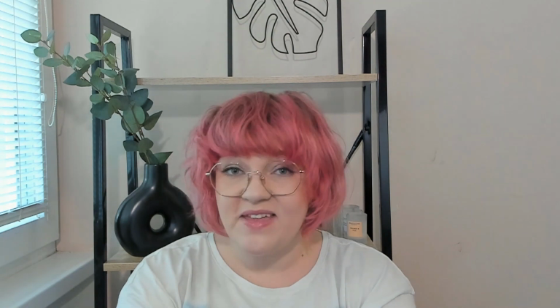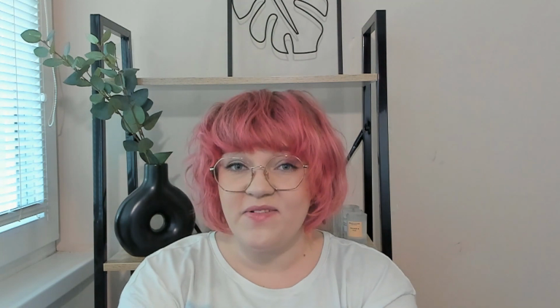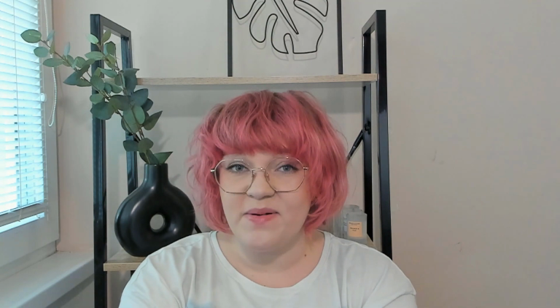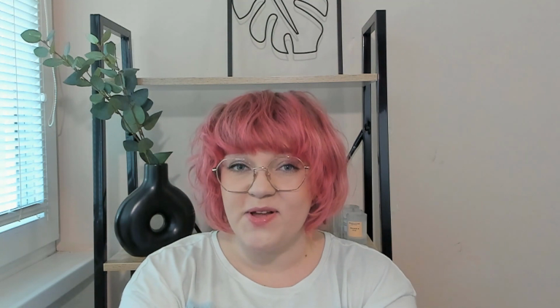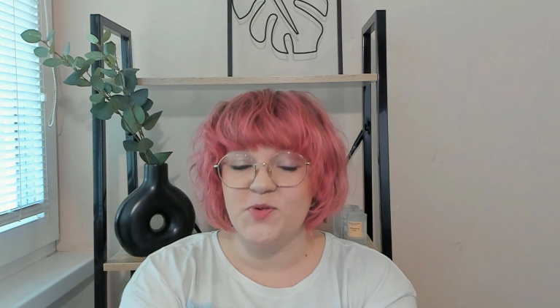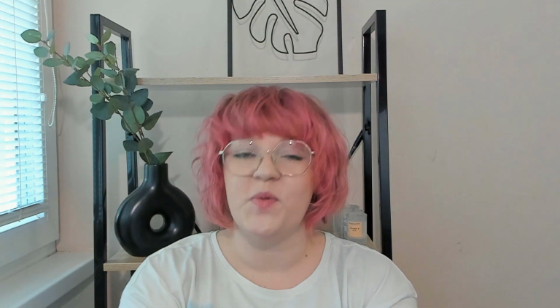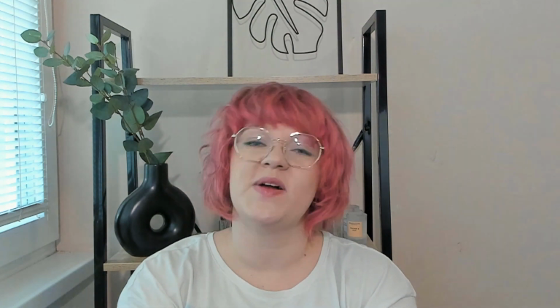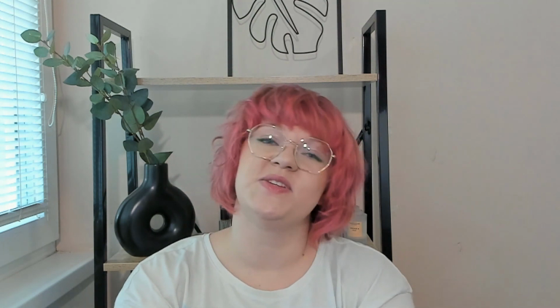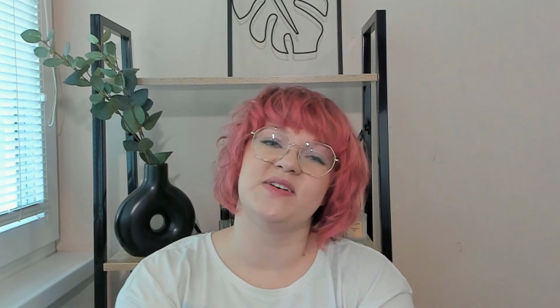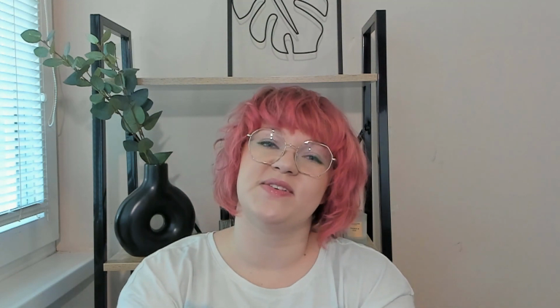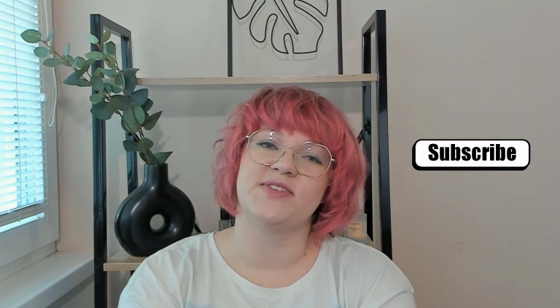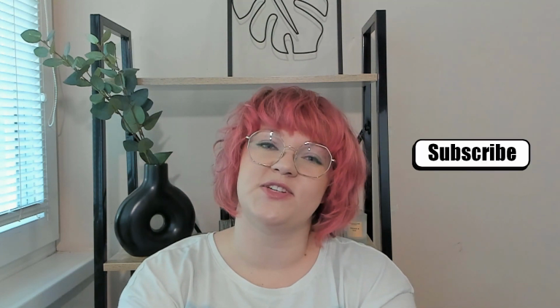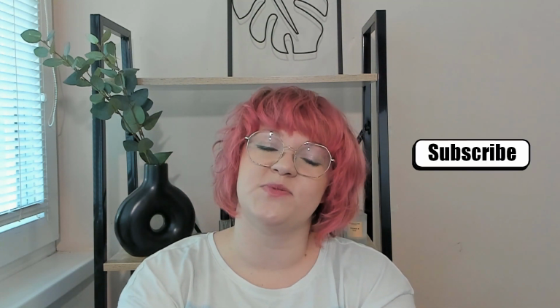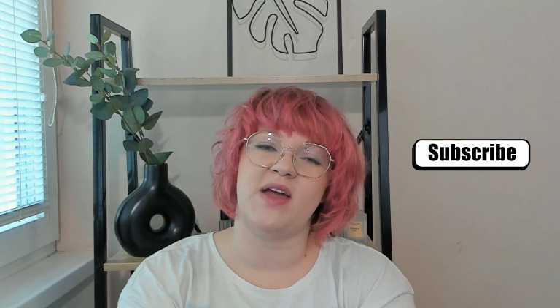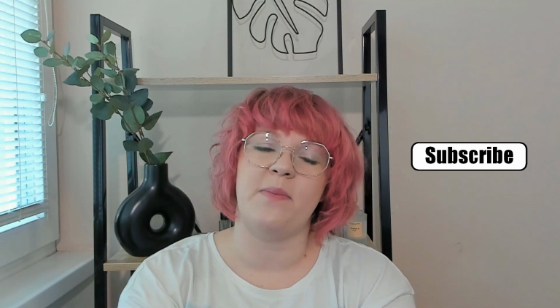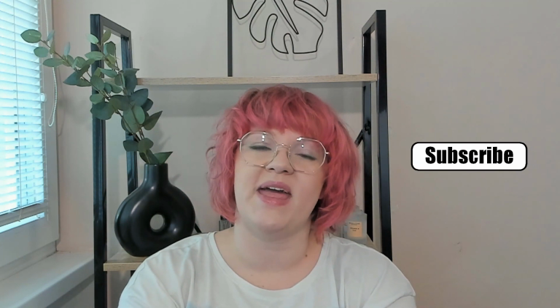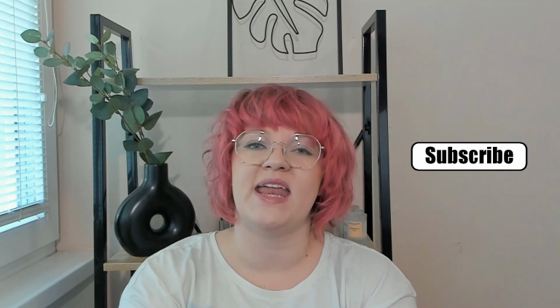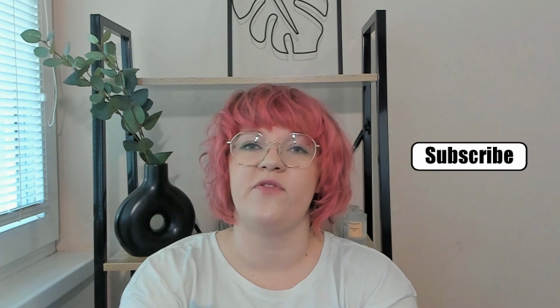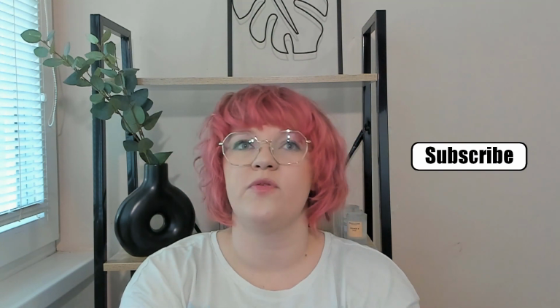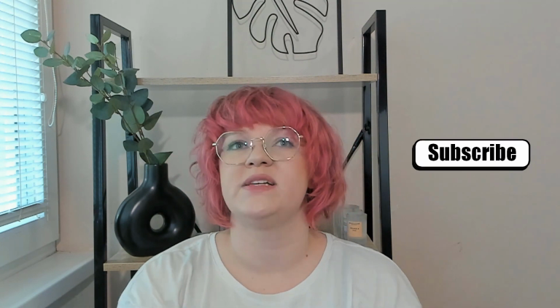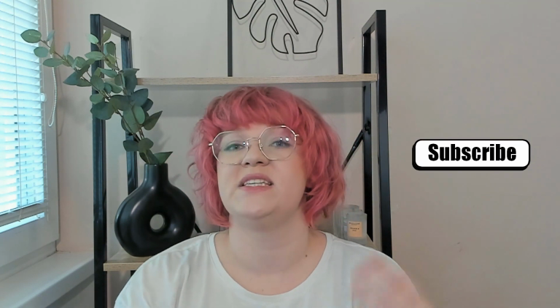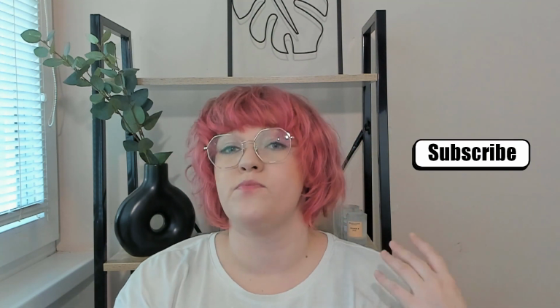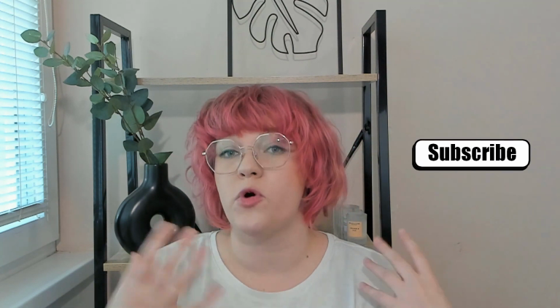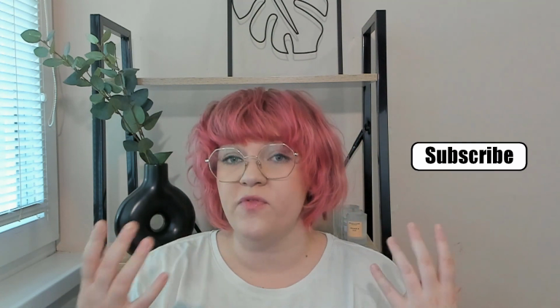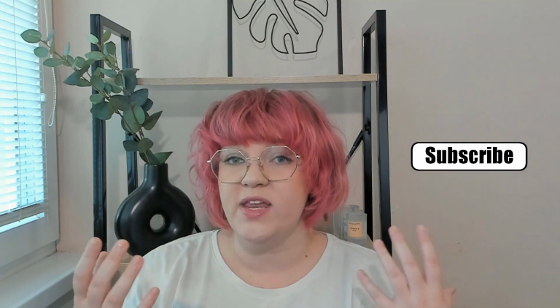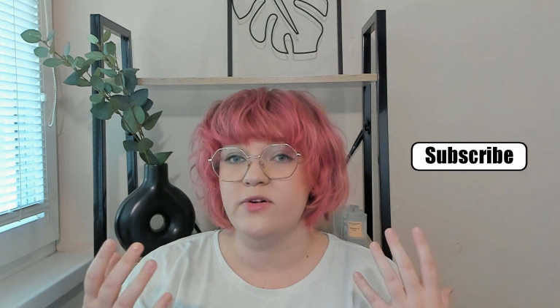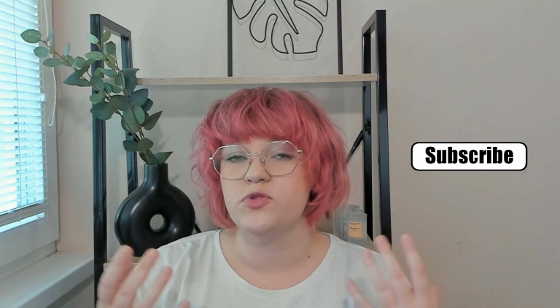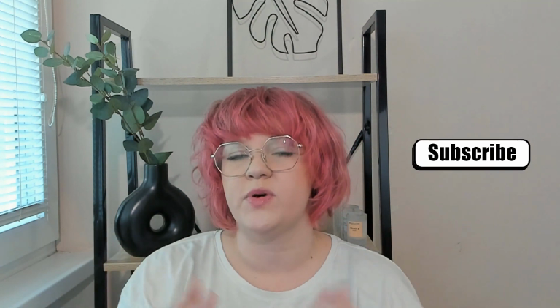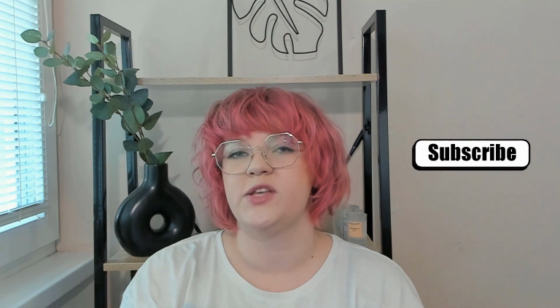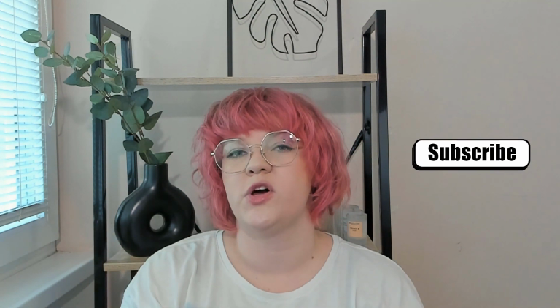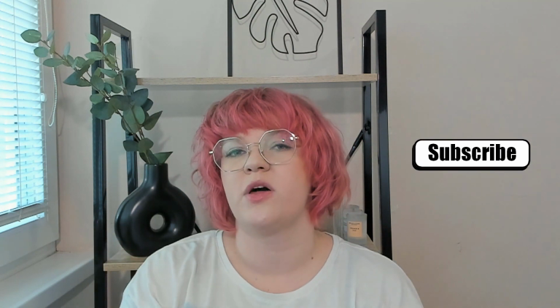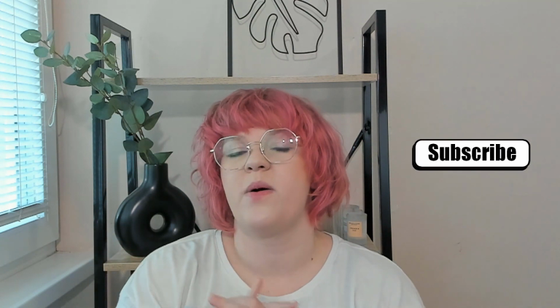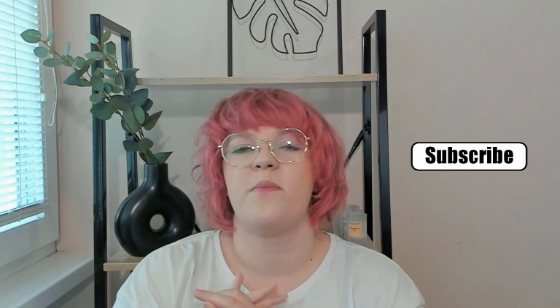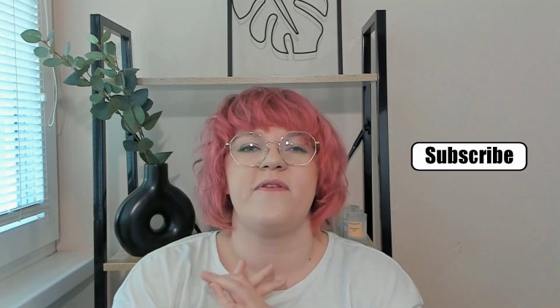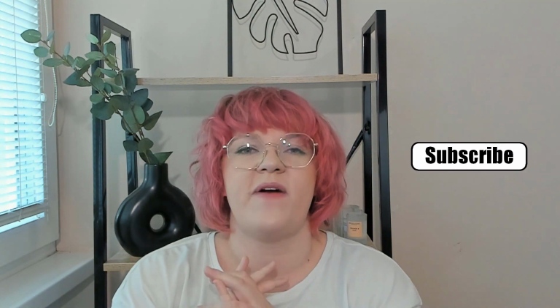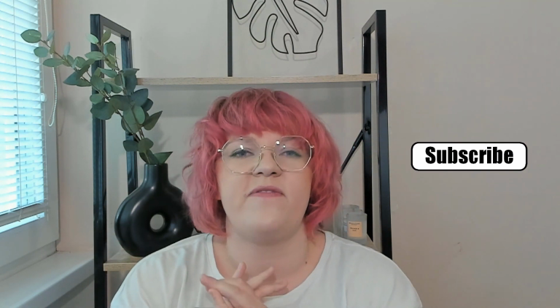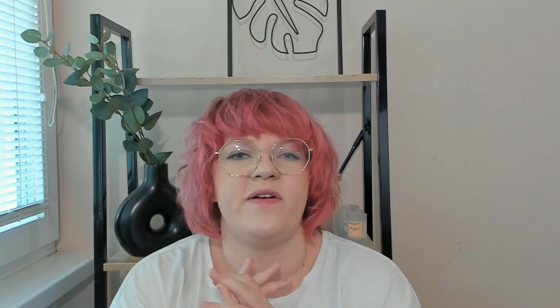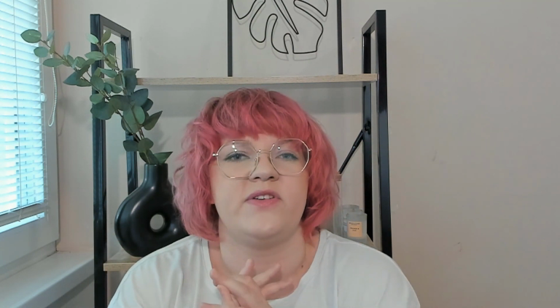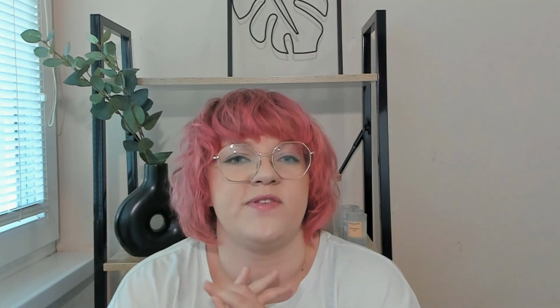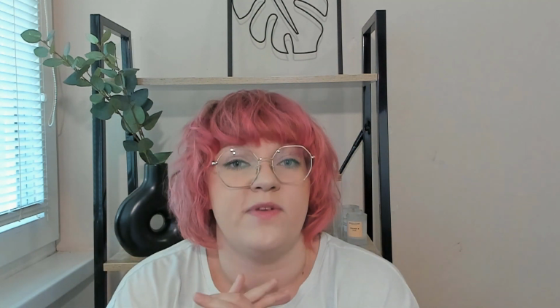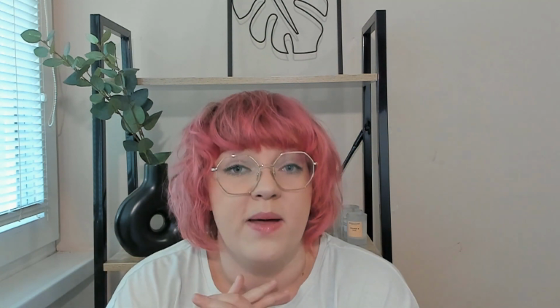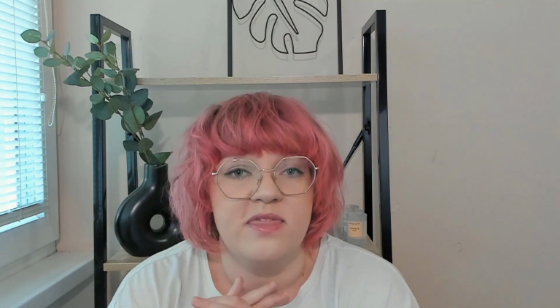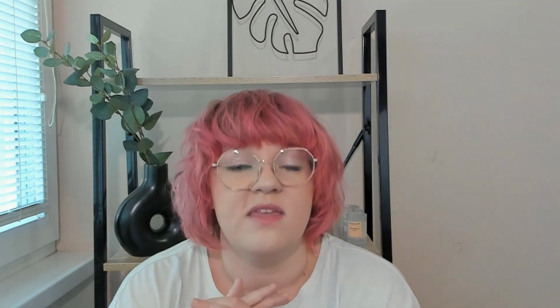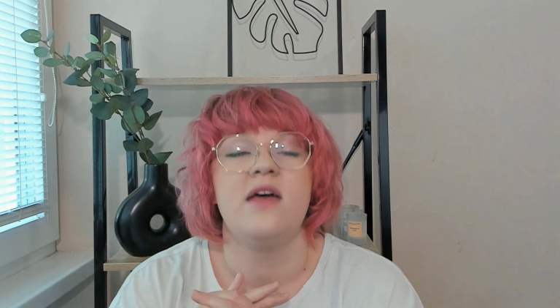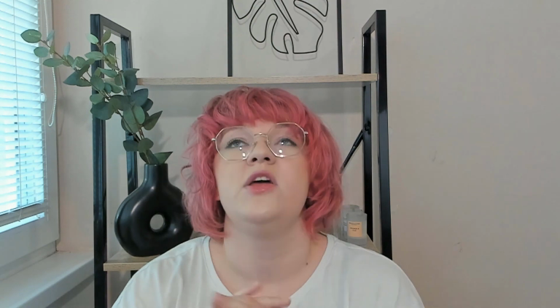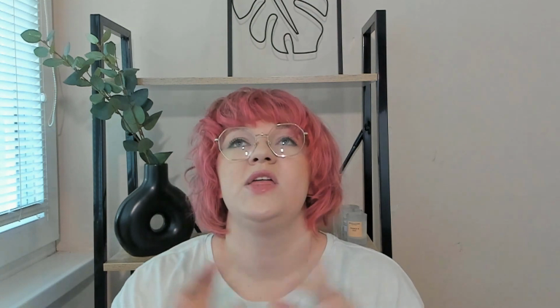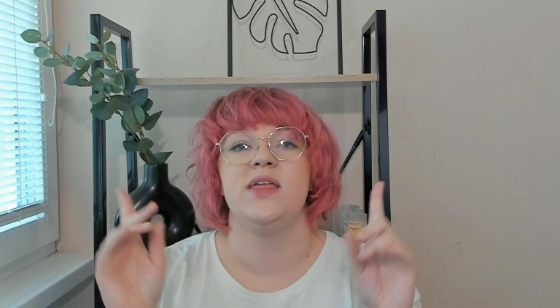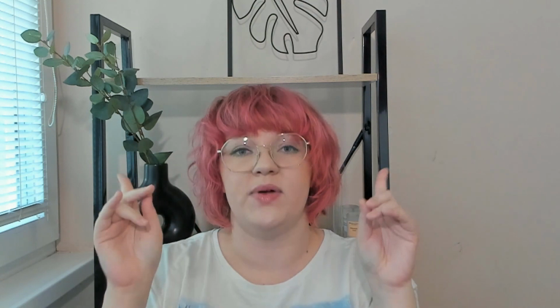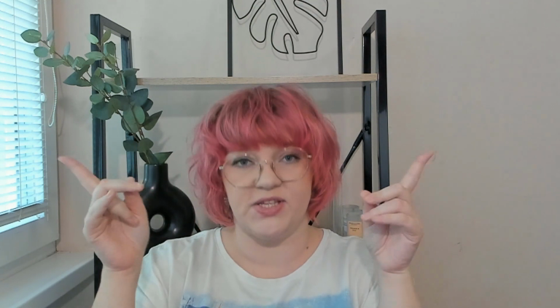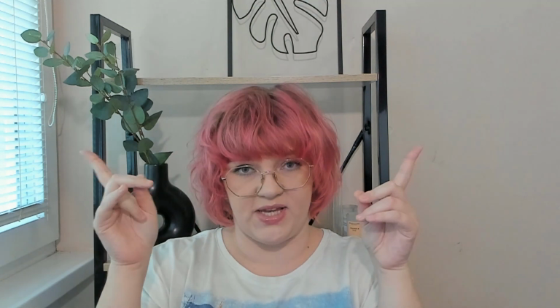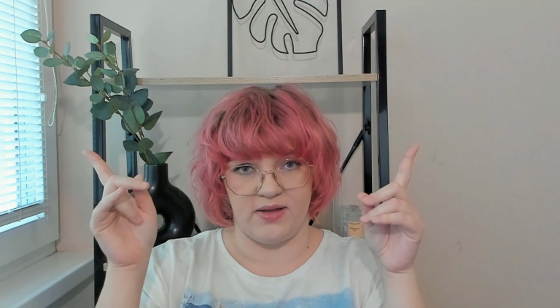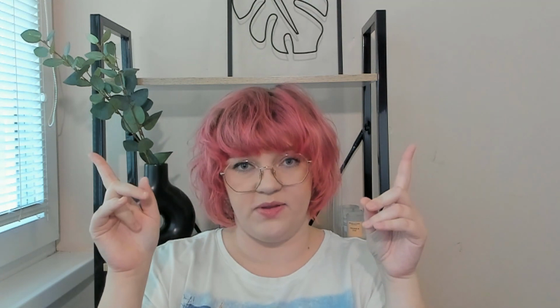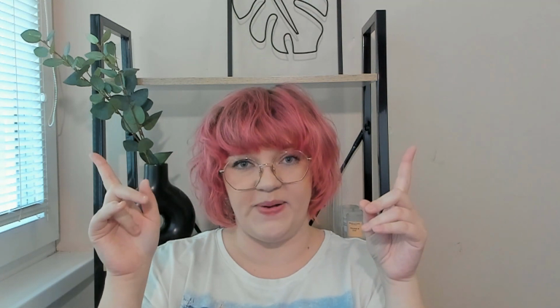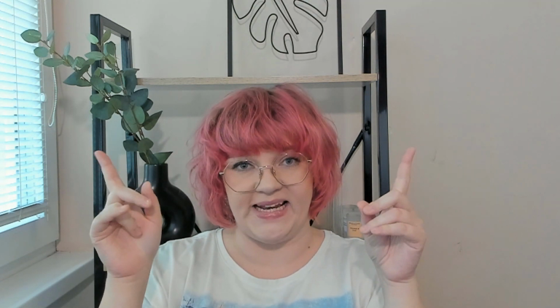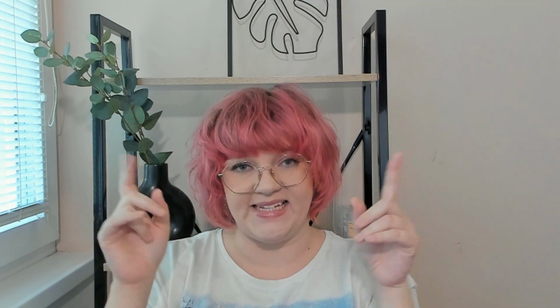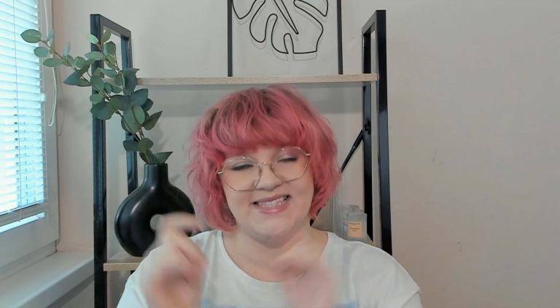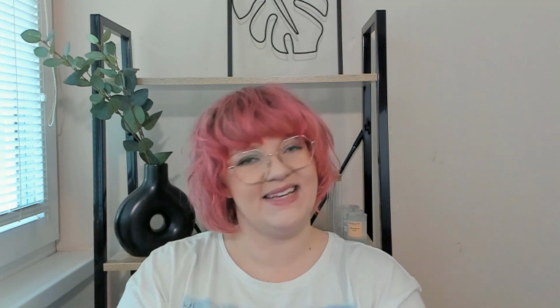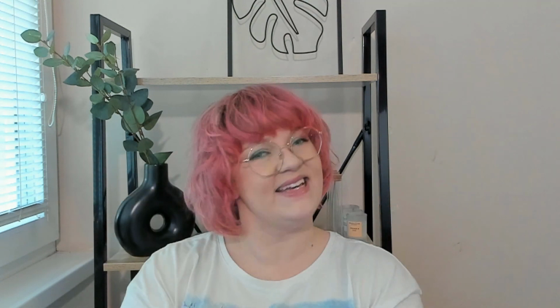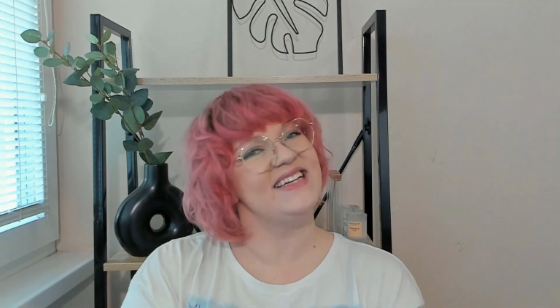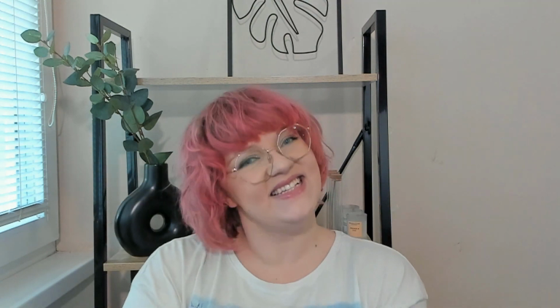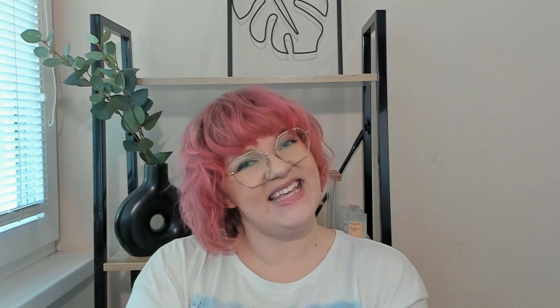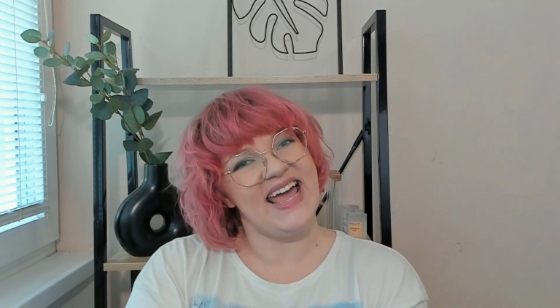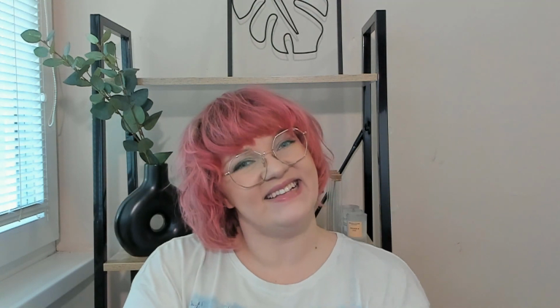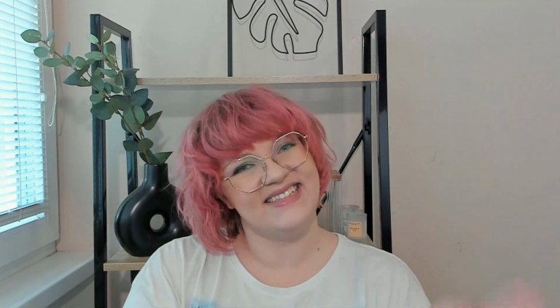Thank you very much for watching. Consider subscribing. And if you want to see more videos where I talk about my five favorites of the month, you can check out the playlist. See ya, bye-bye!